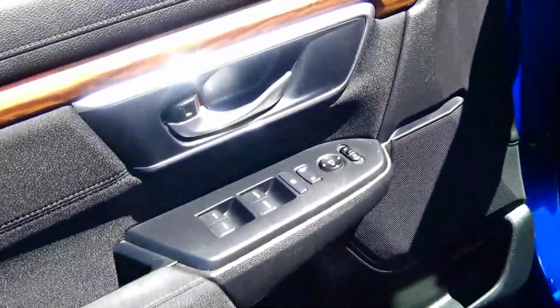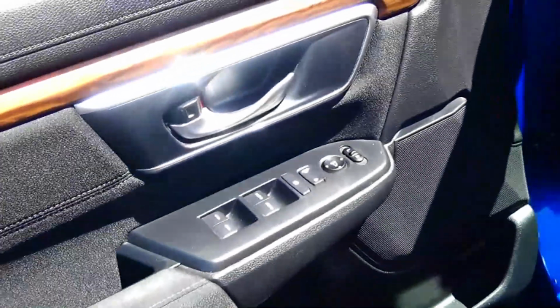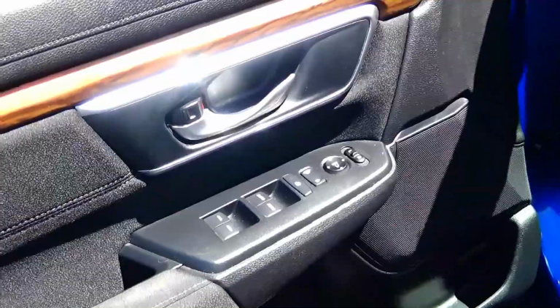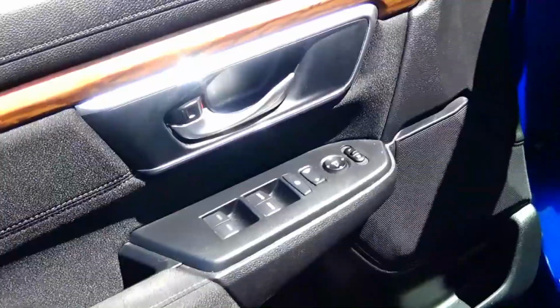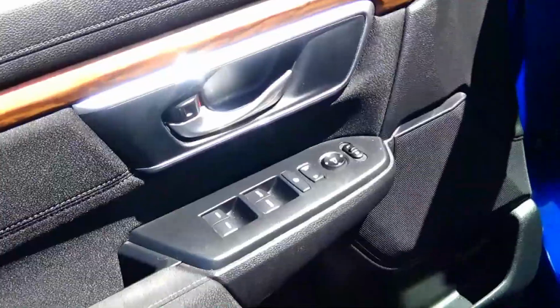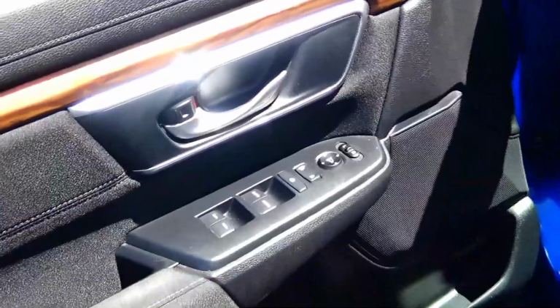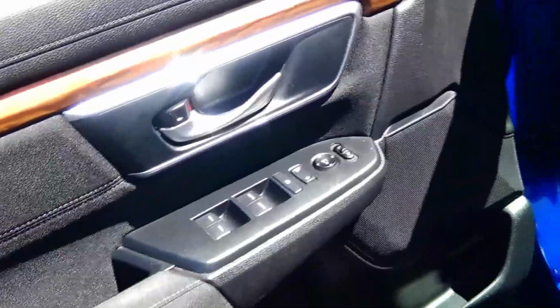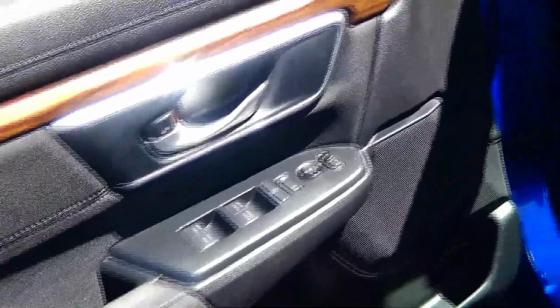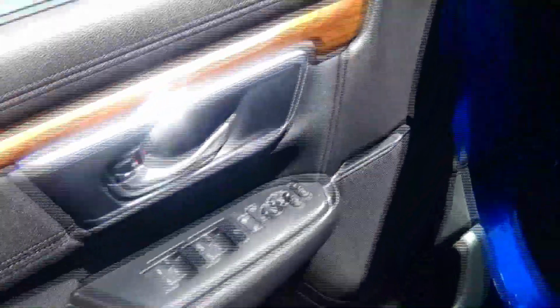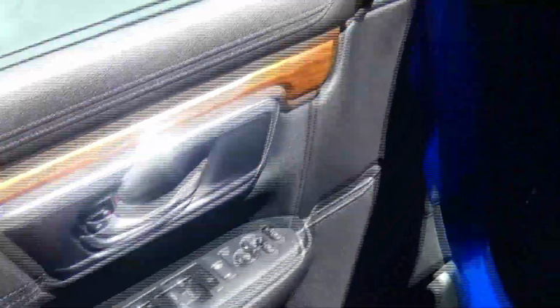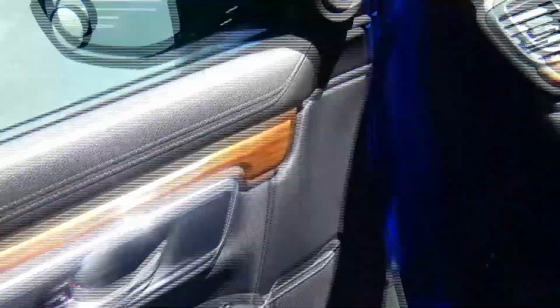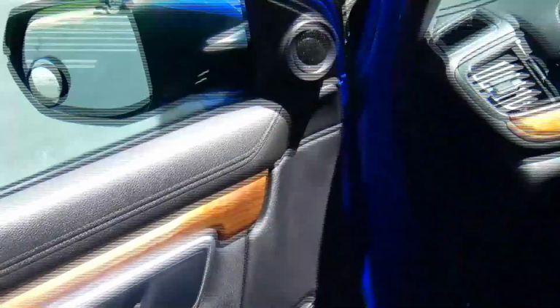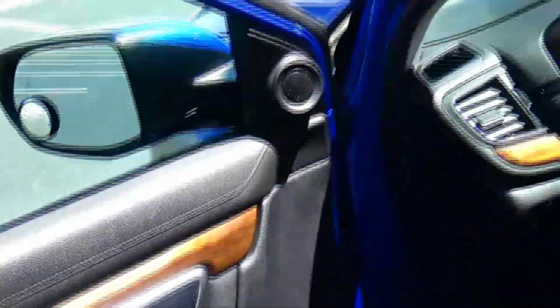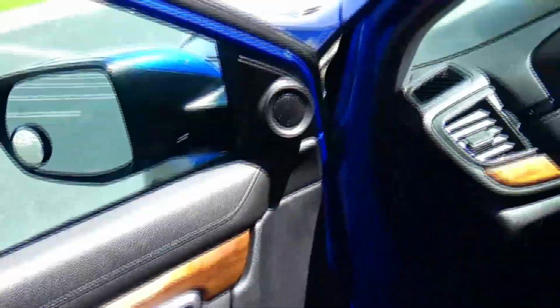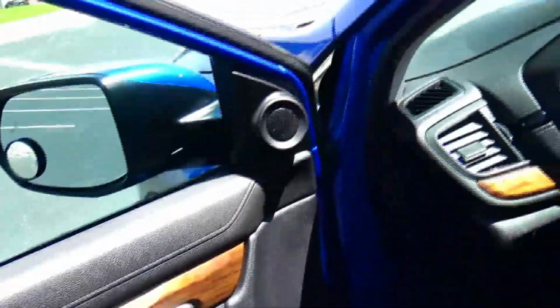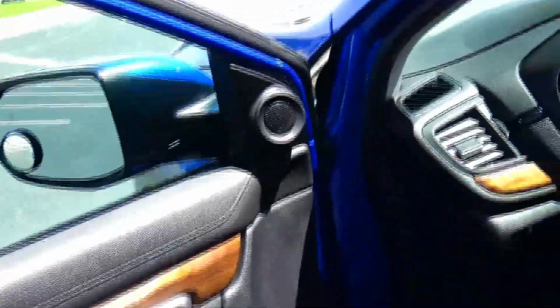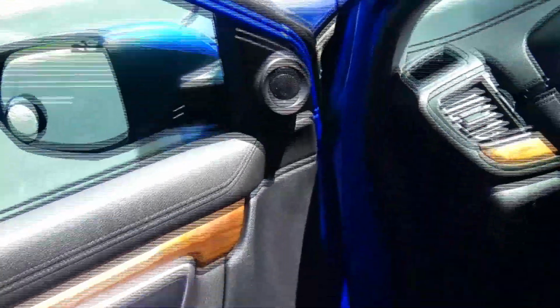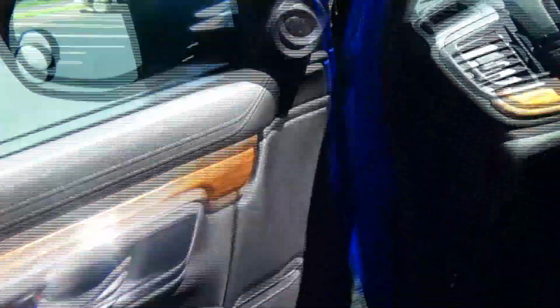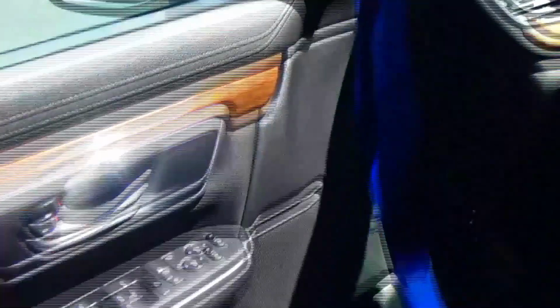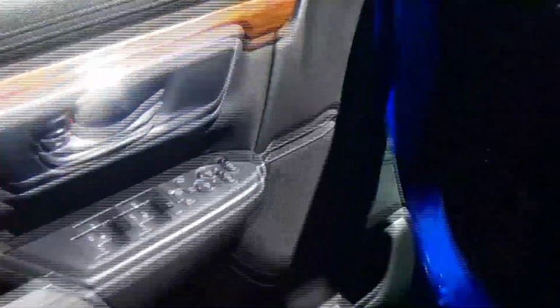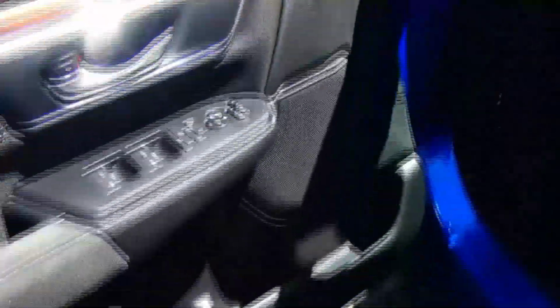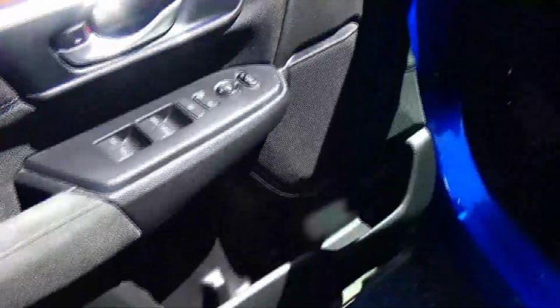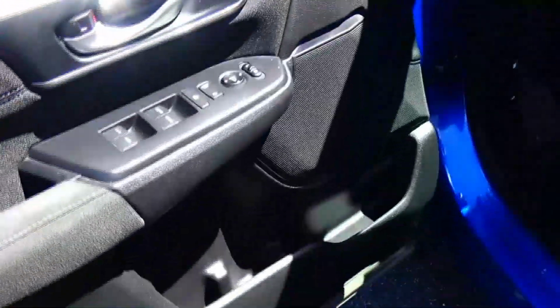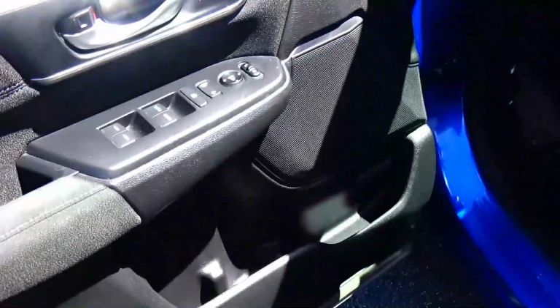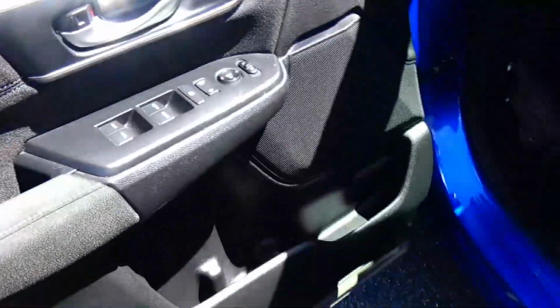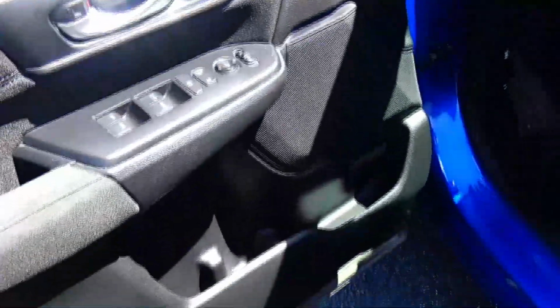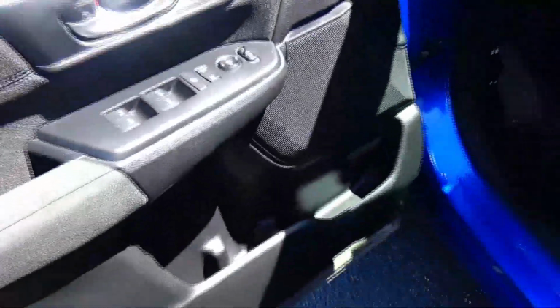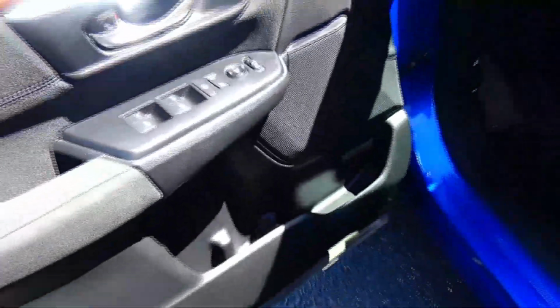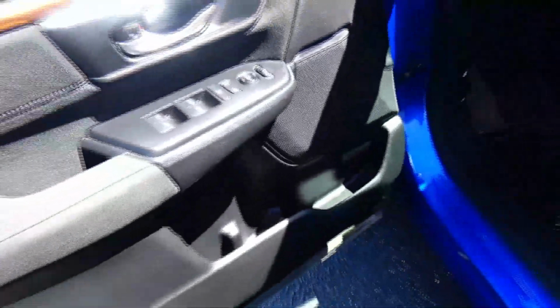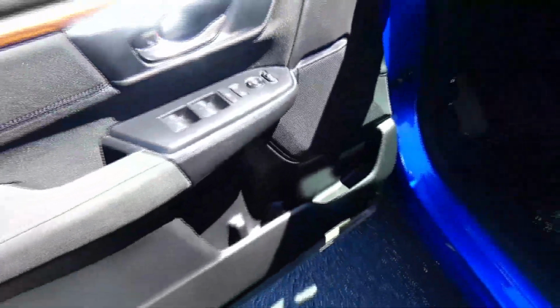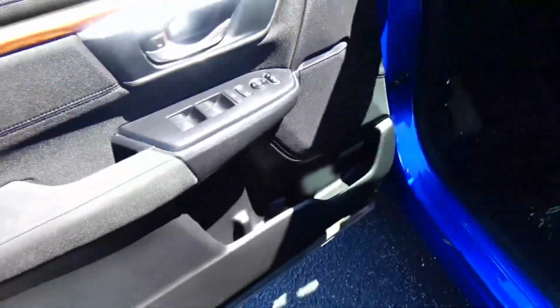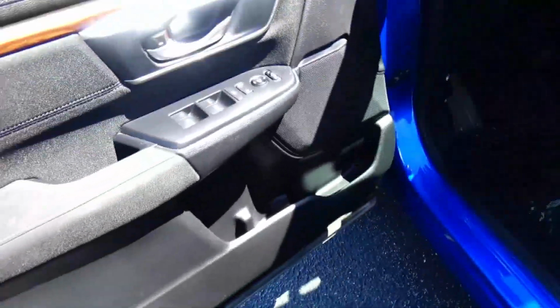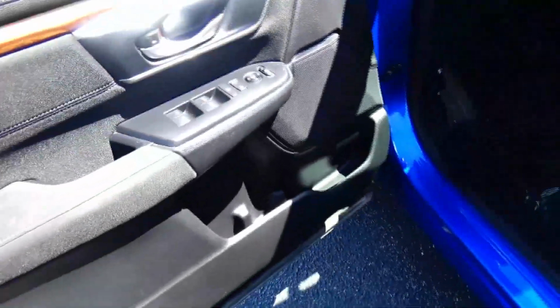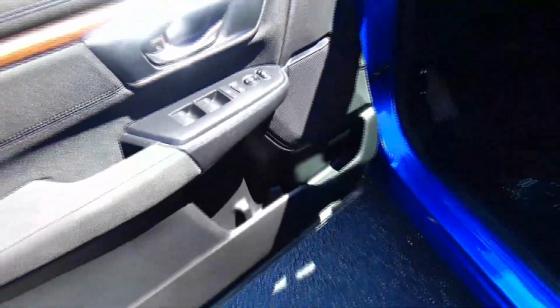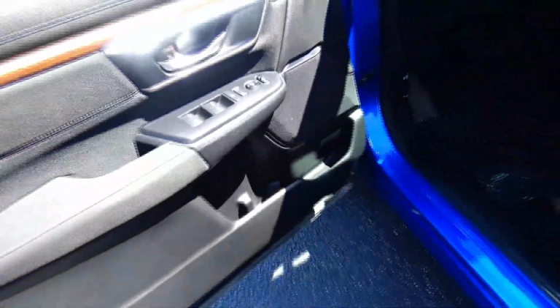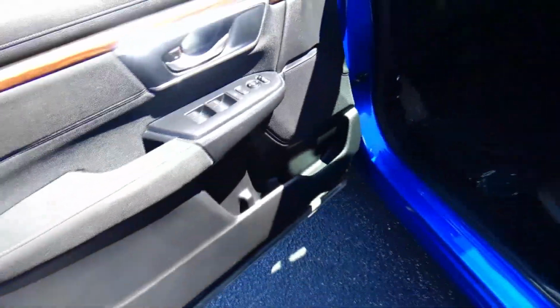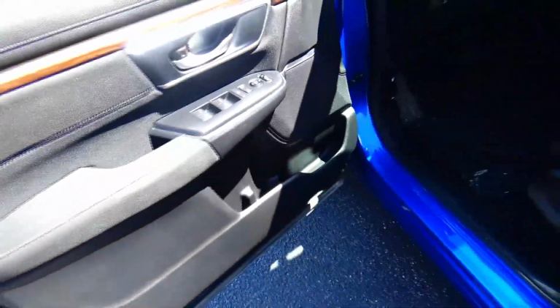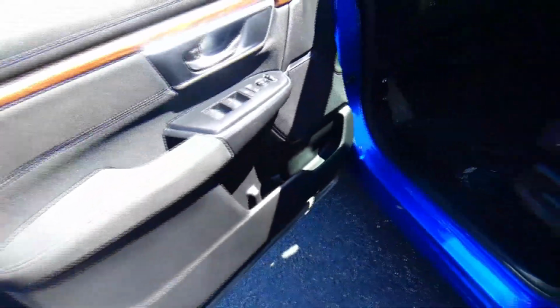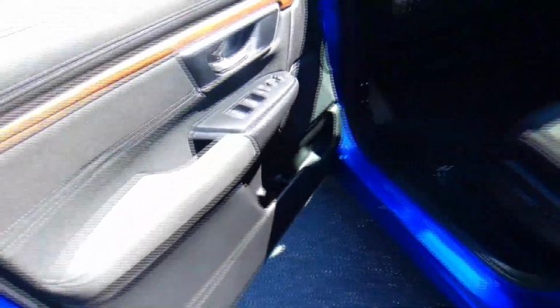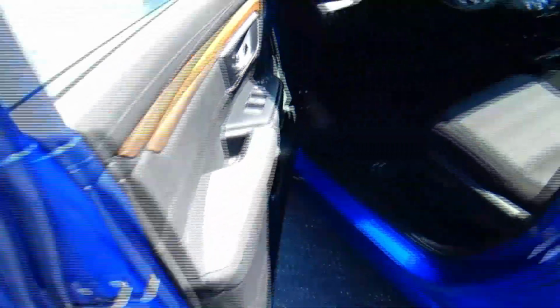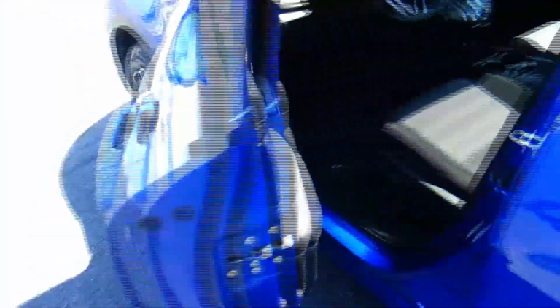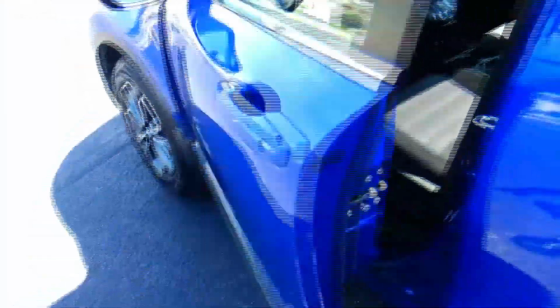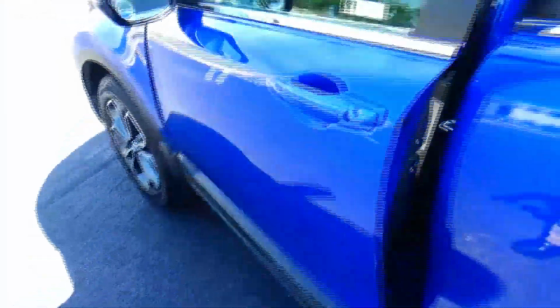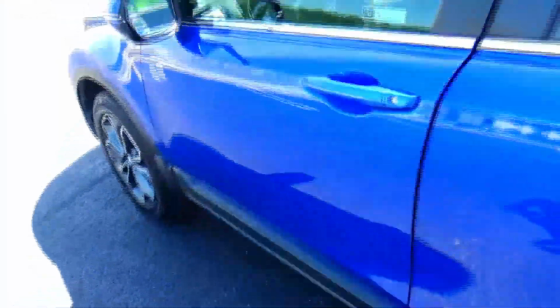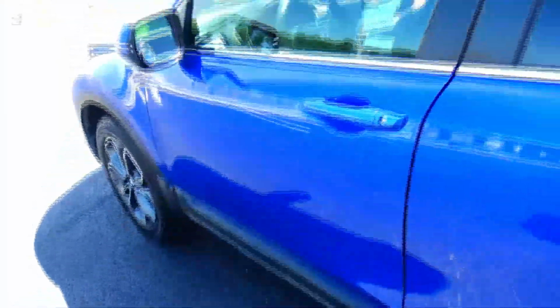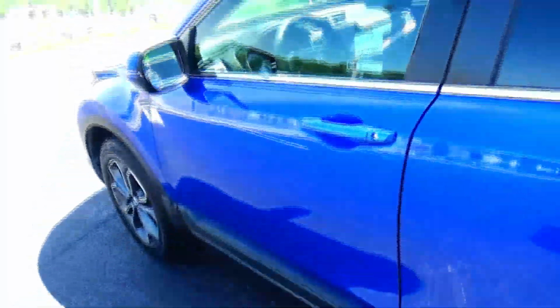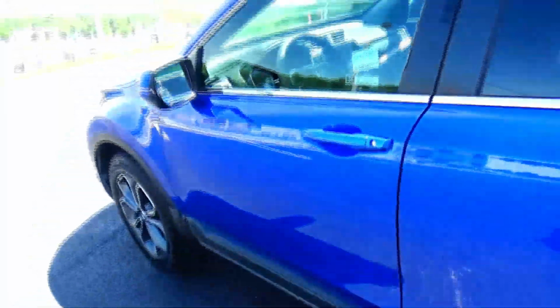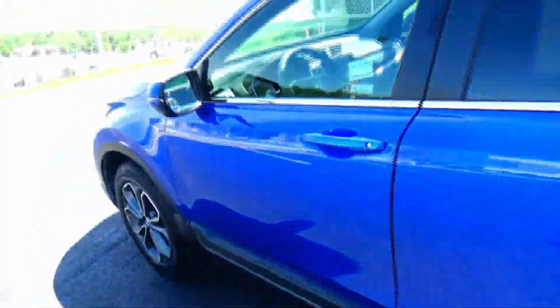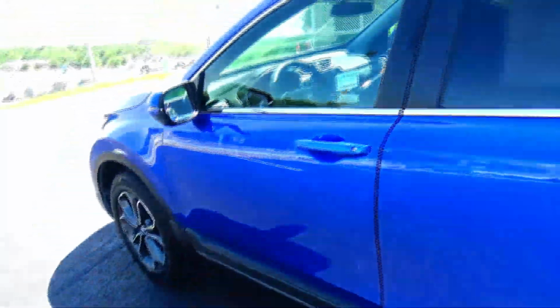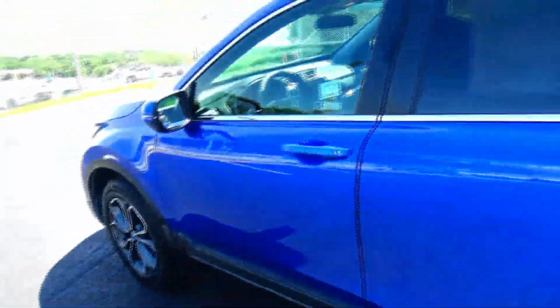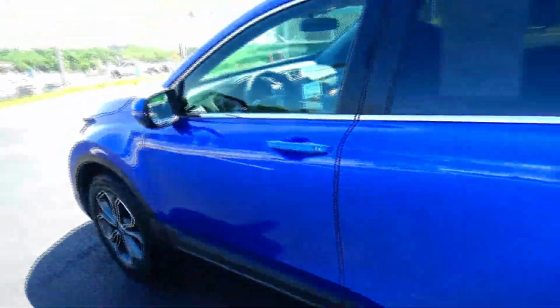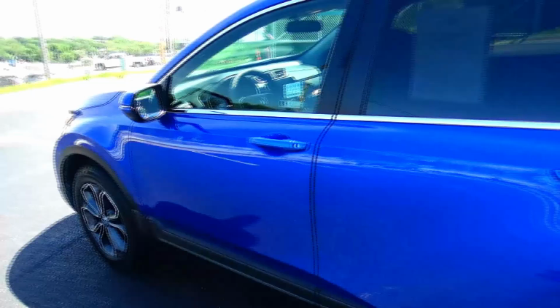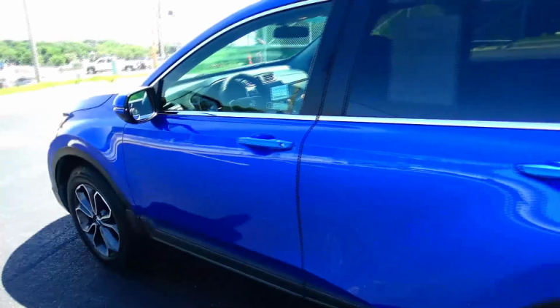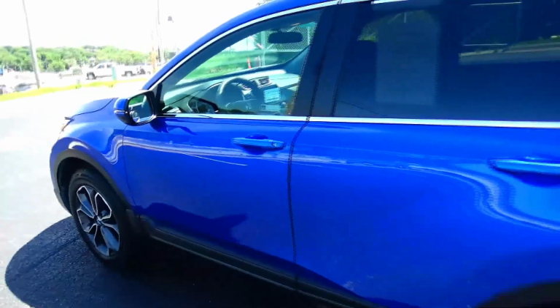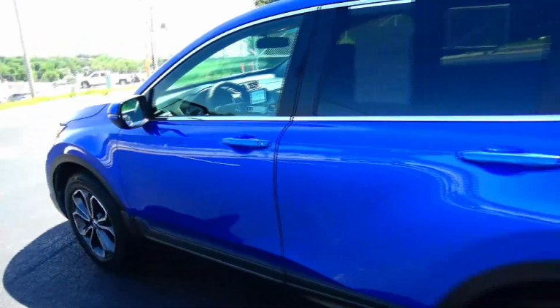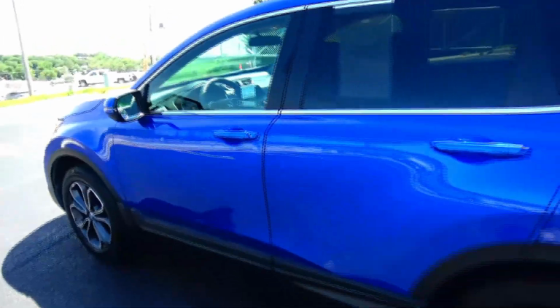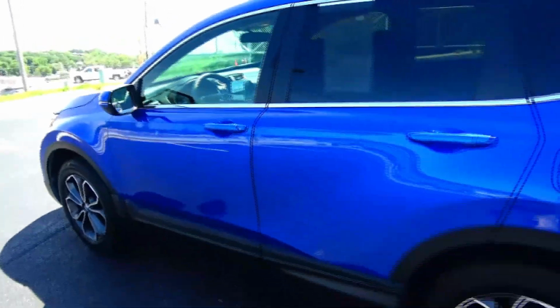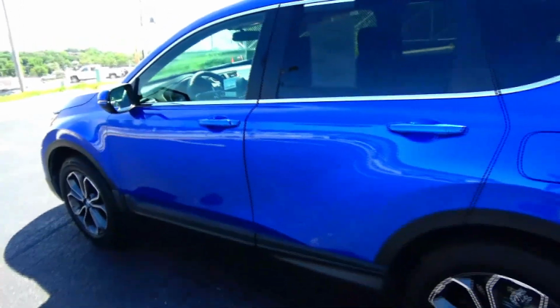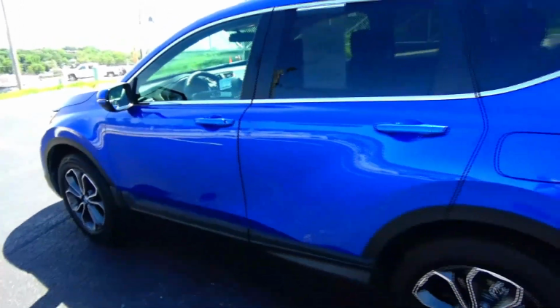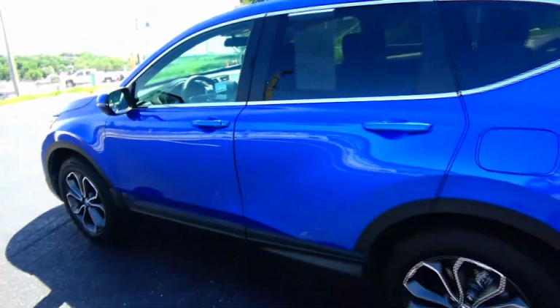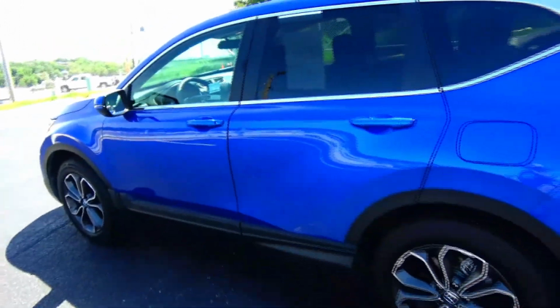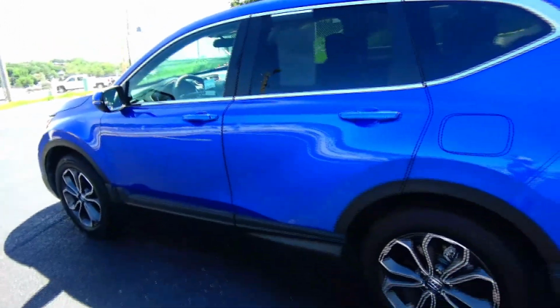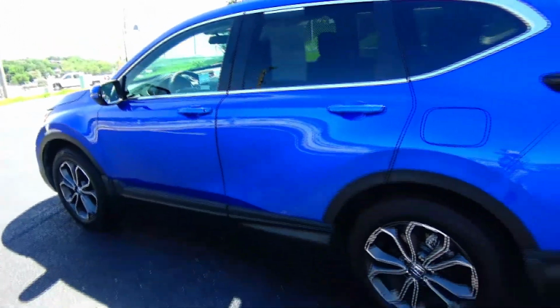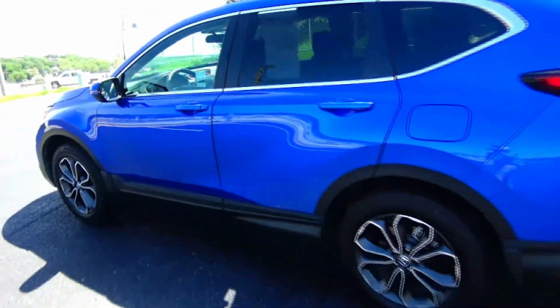Power windows, power locks, power mirrors, tweeters, cup holders and storage in the door. Ask to see the free Carfax report and mechanical inspection sheet.